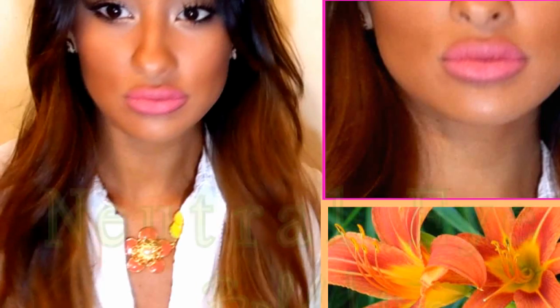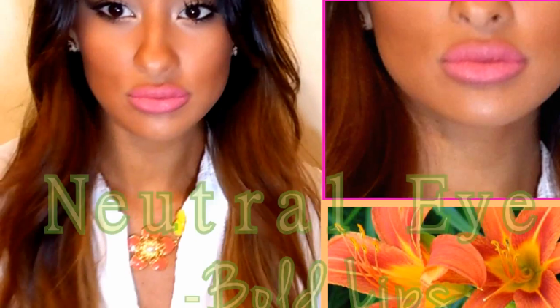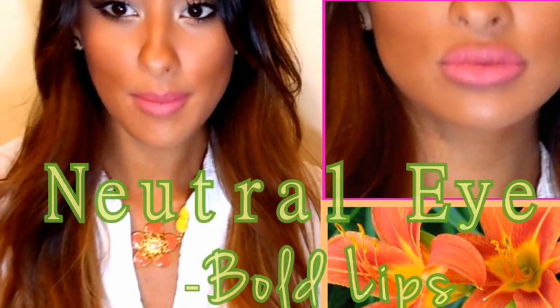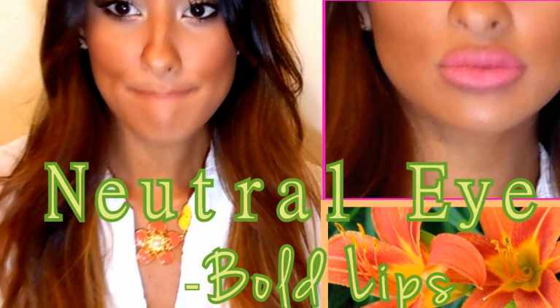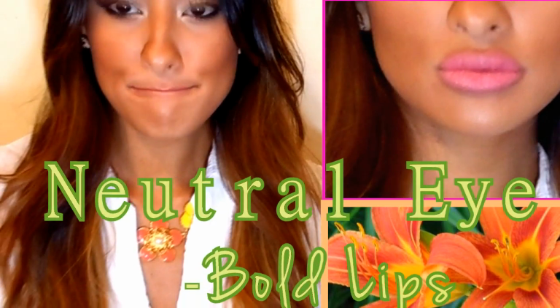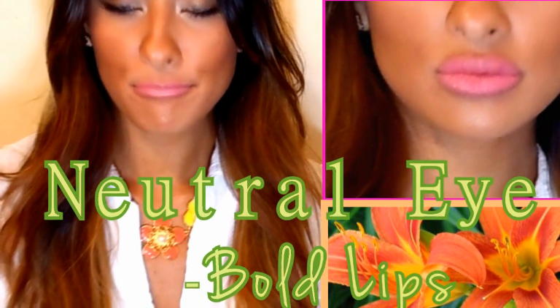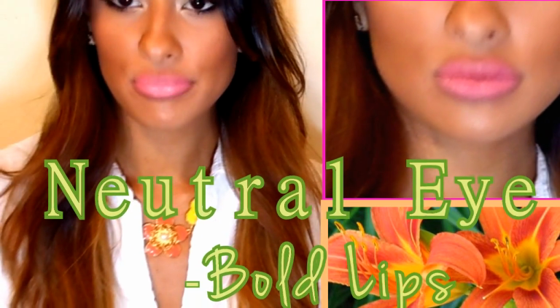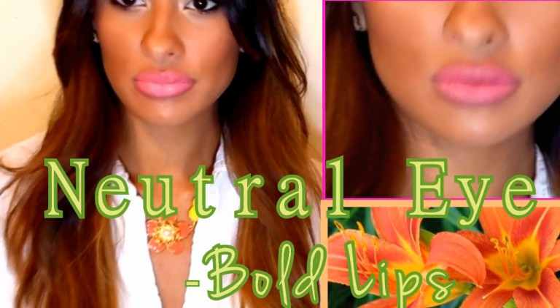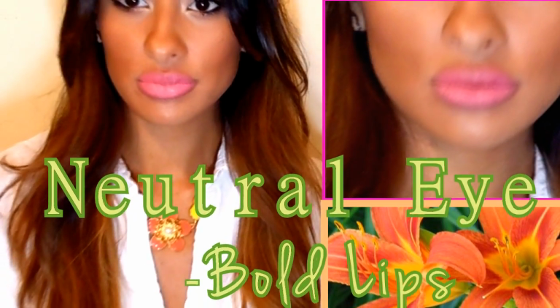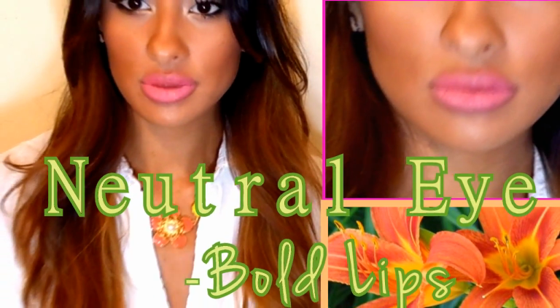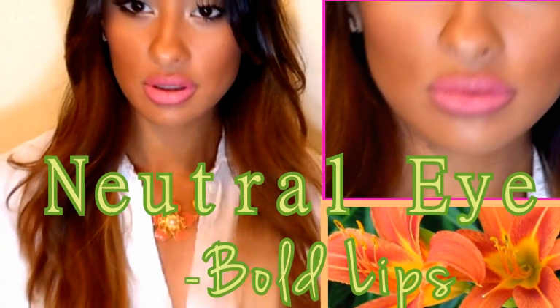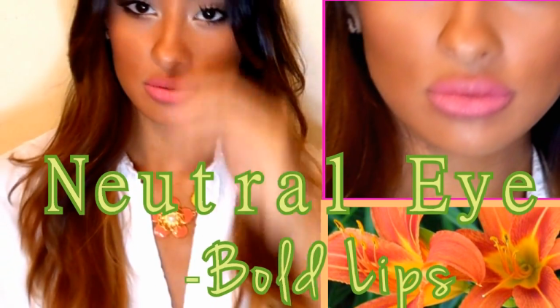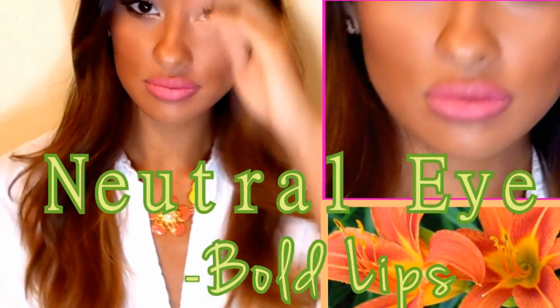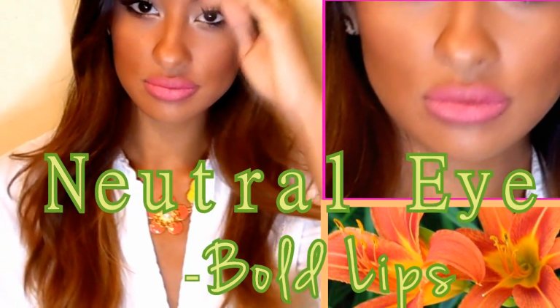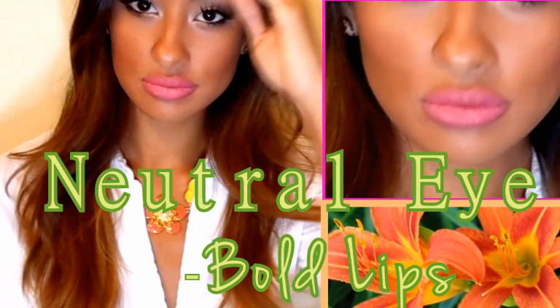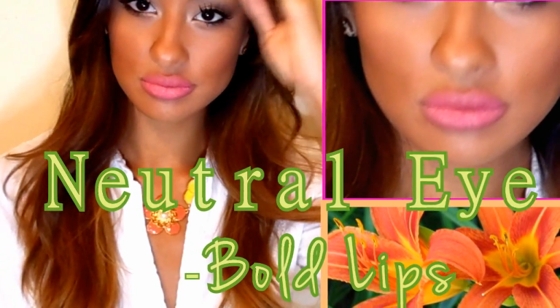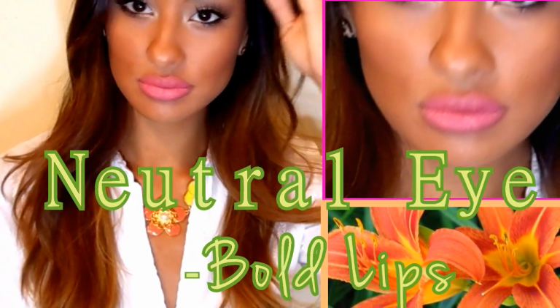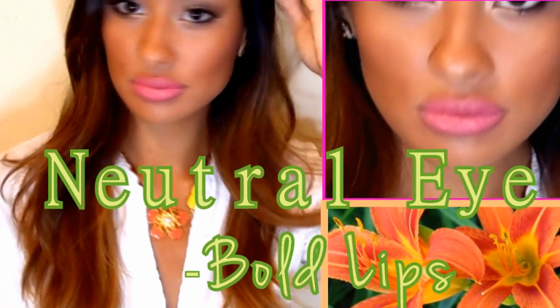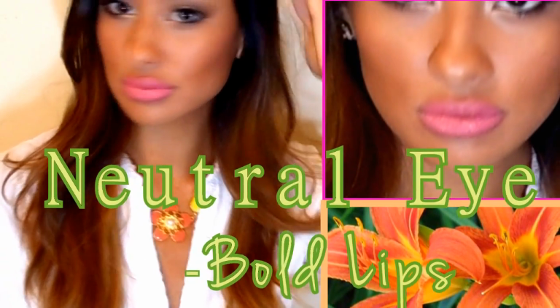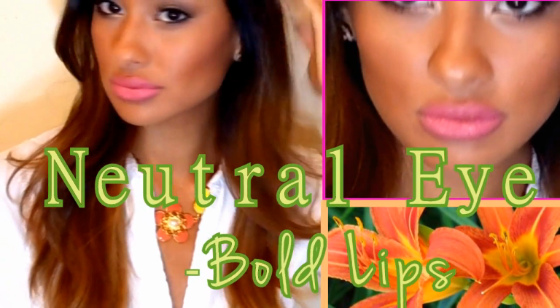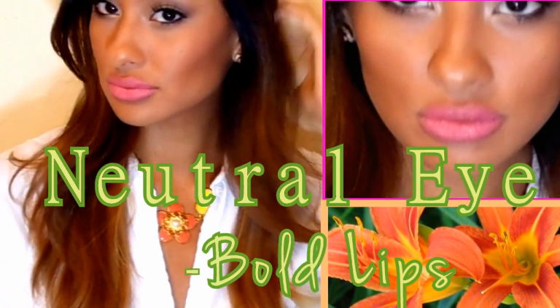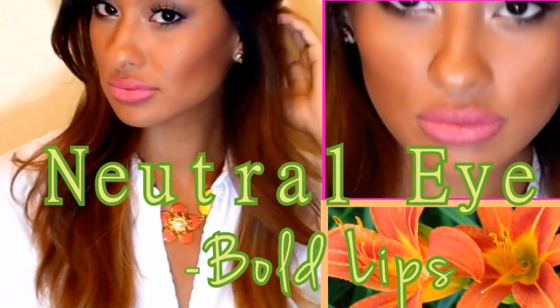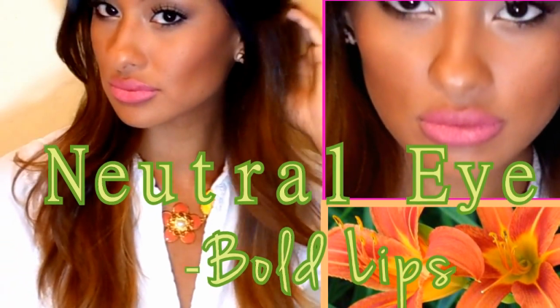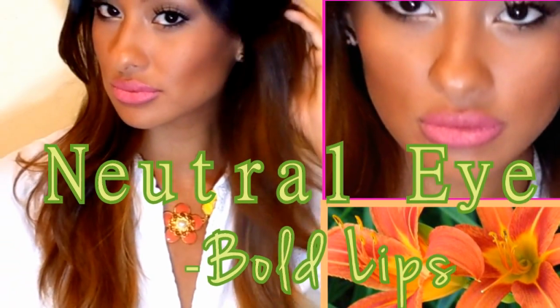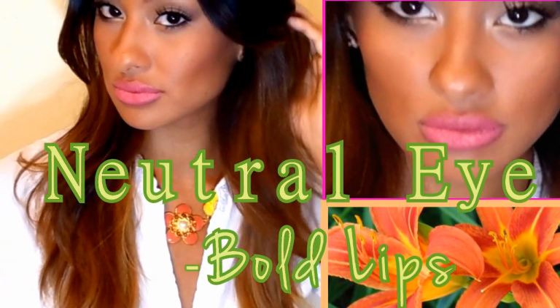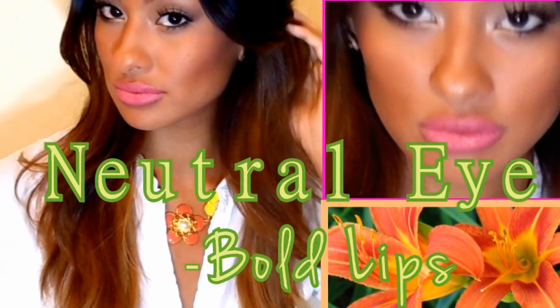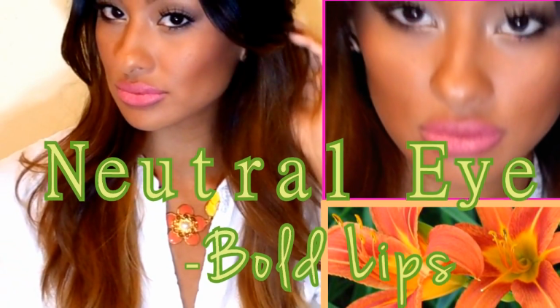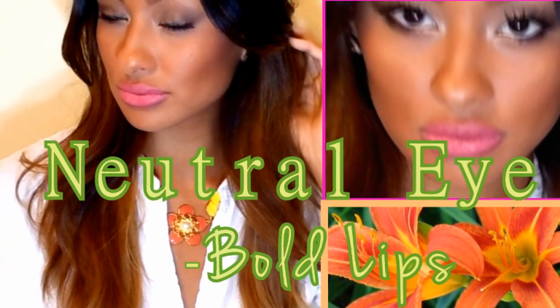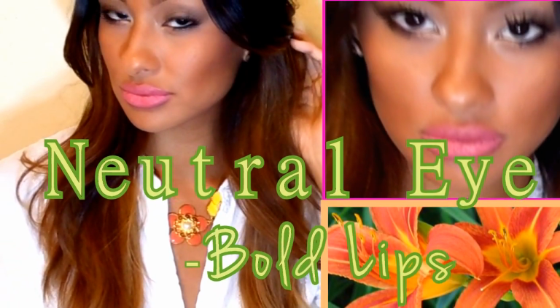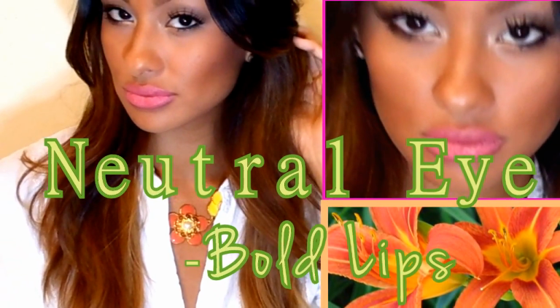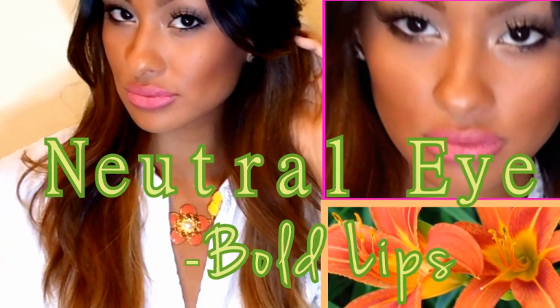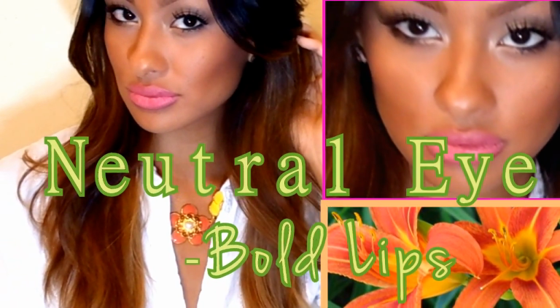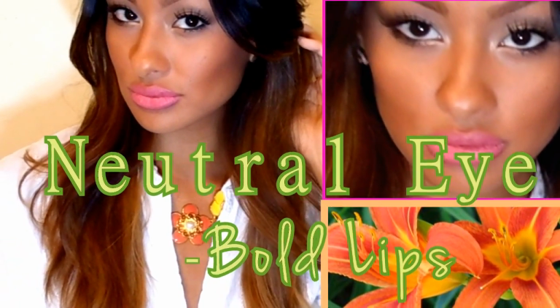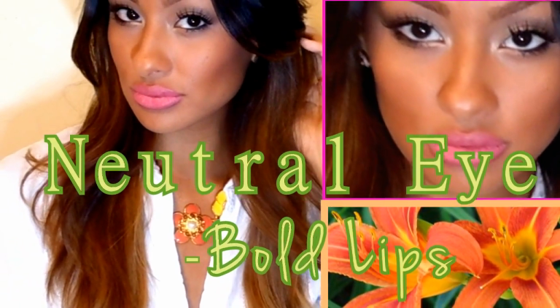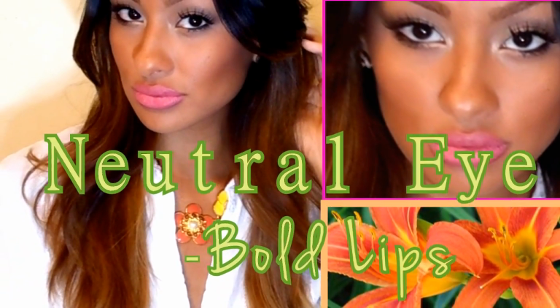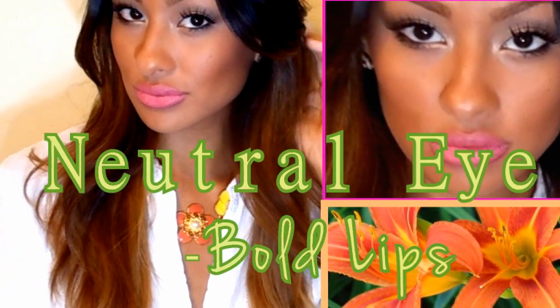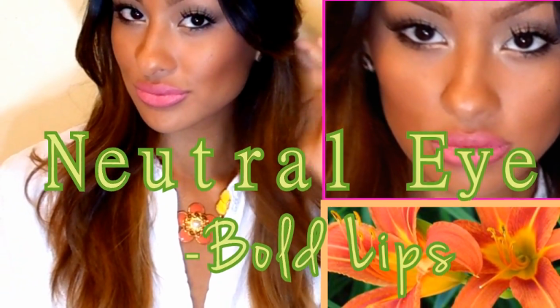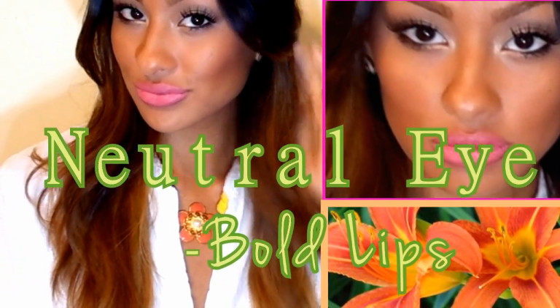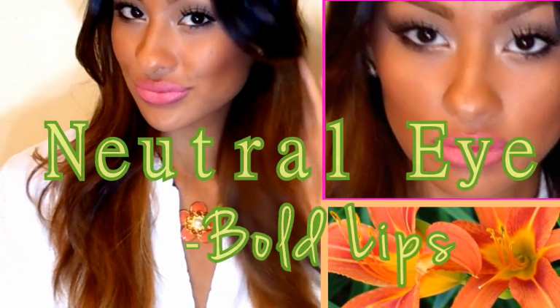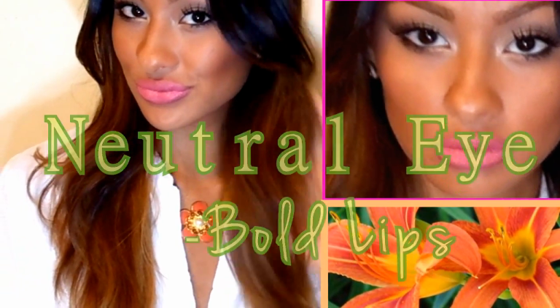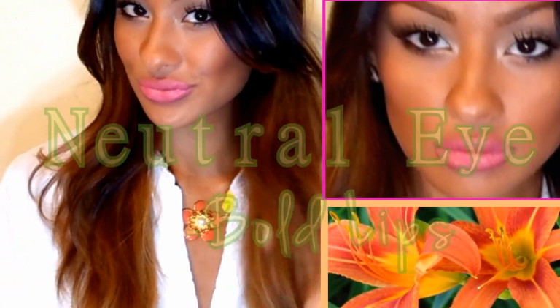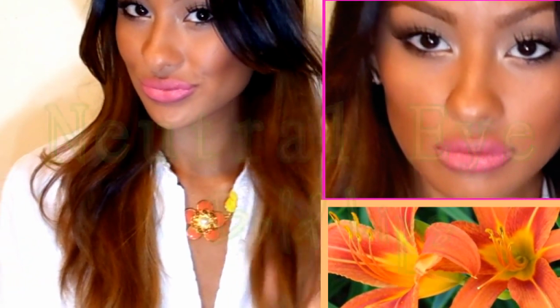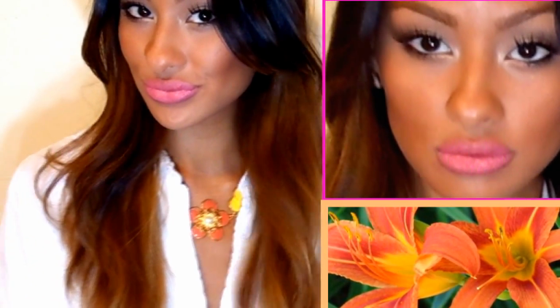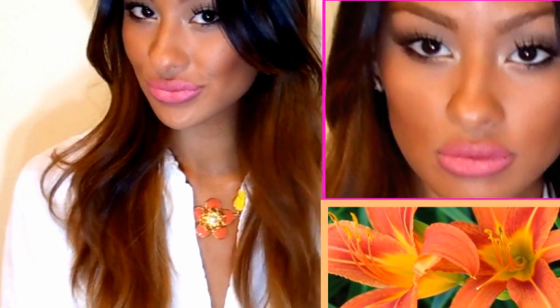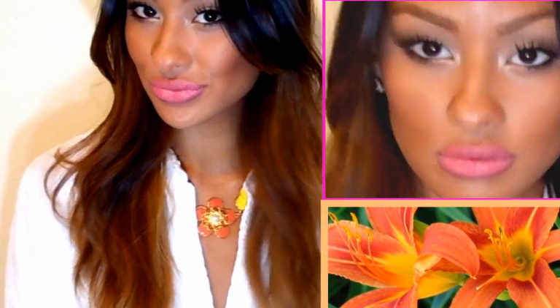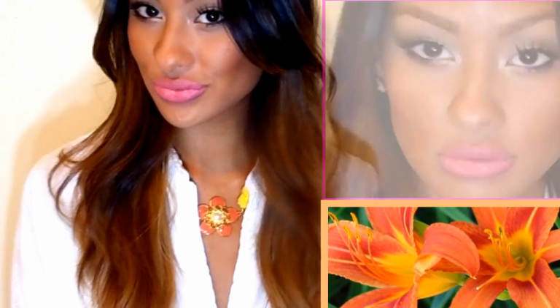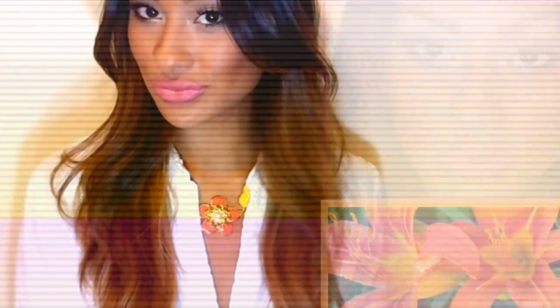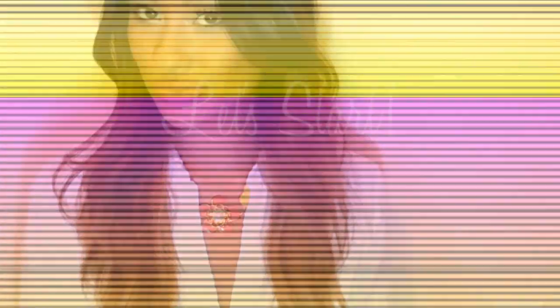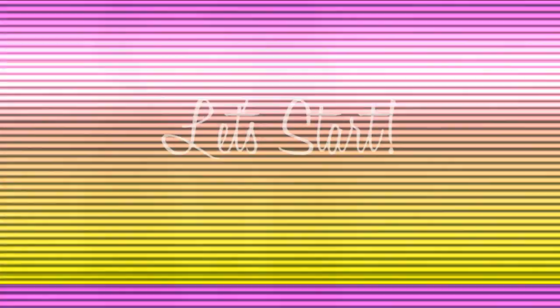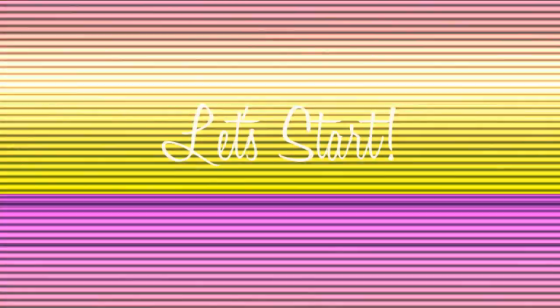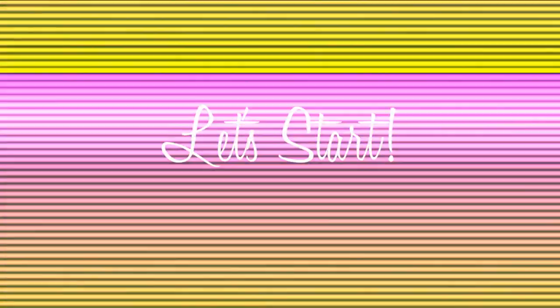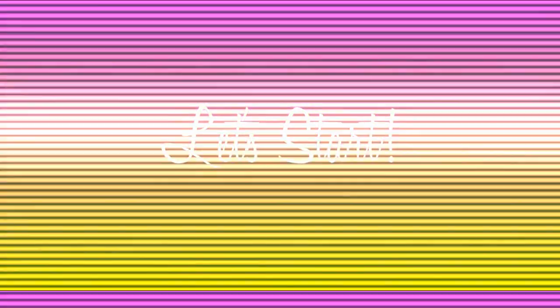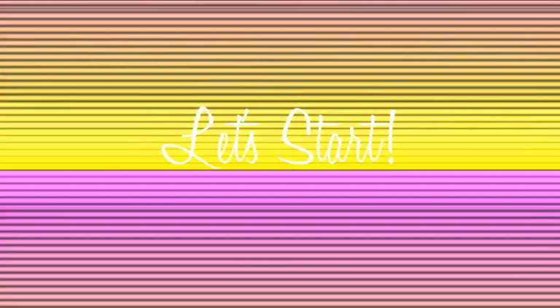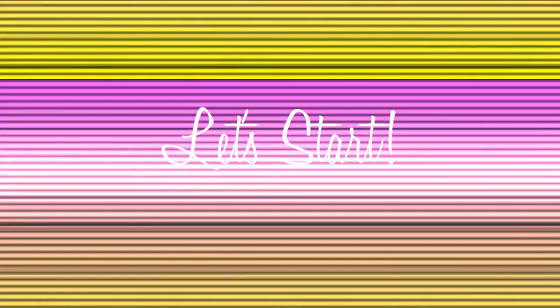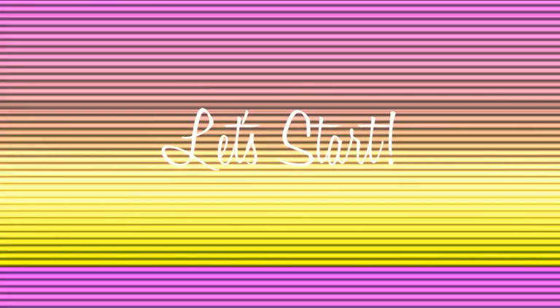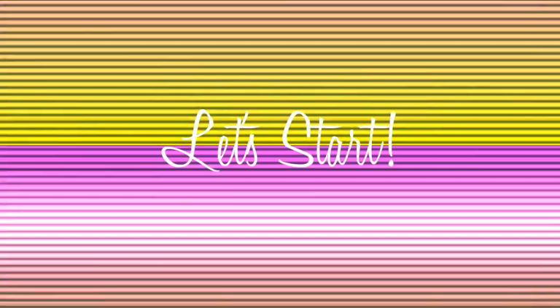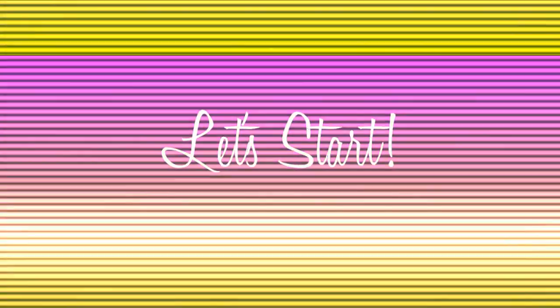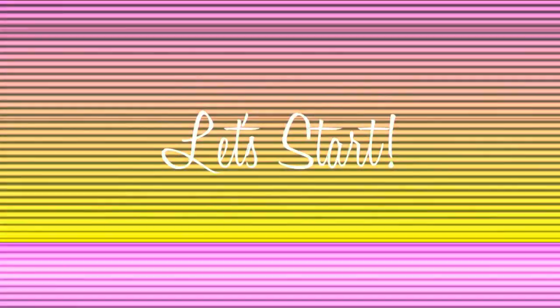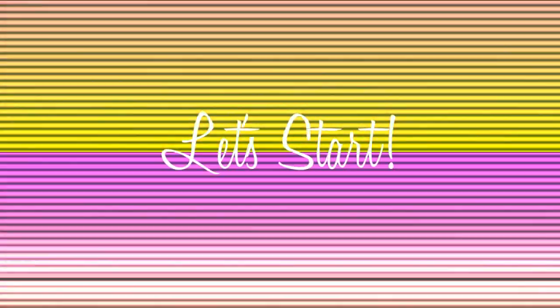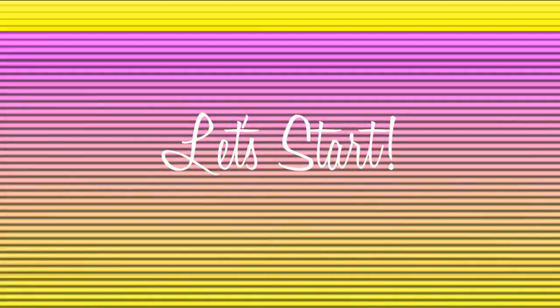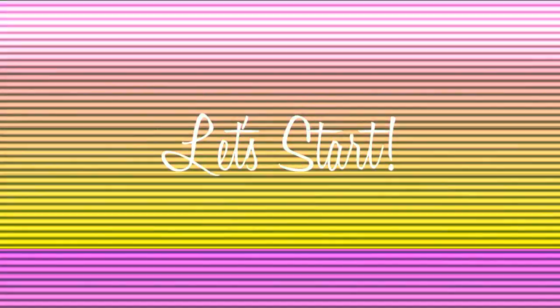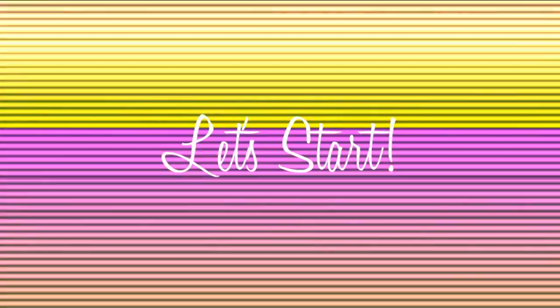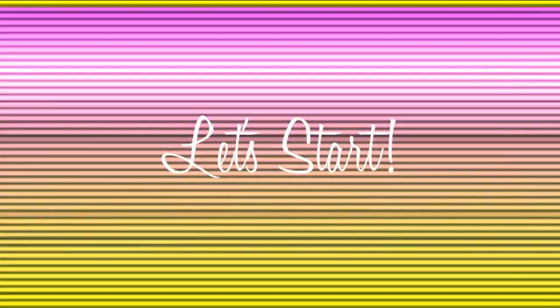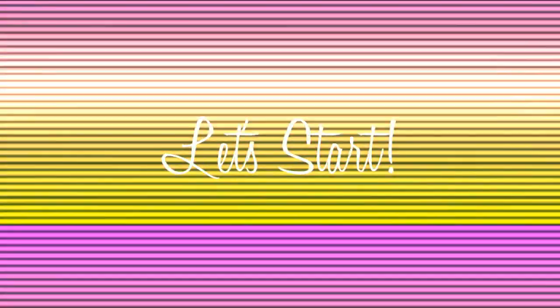Hey girls! This video is going to be on a neutral eye featuring some bold lips. This will be perfect to jump into summer, so let's start.